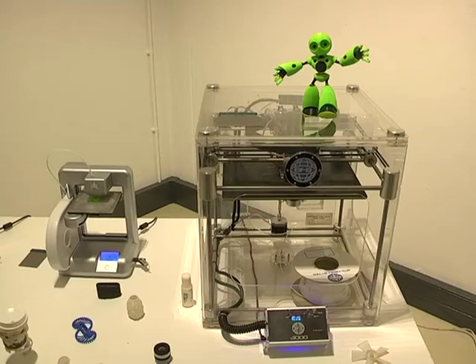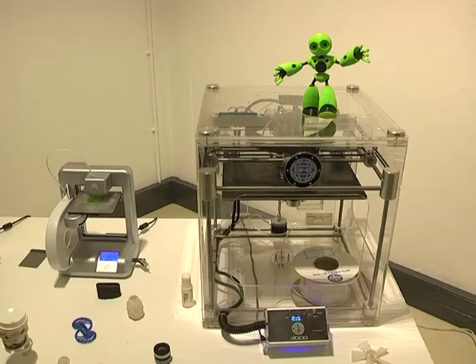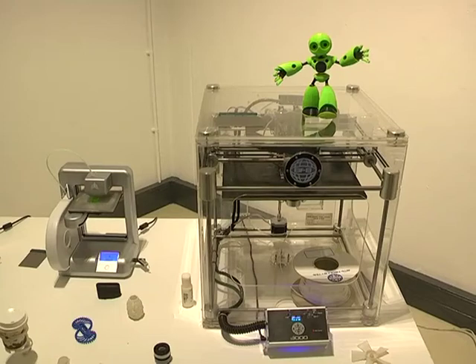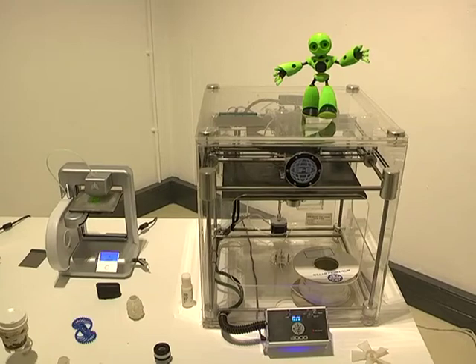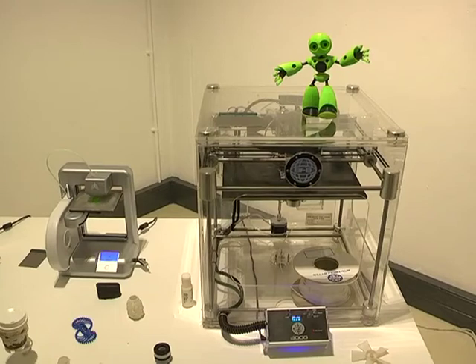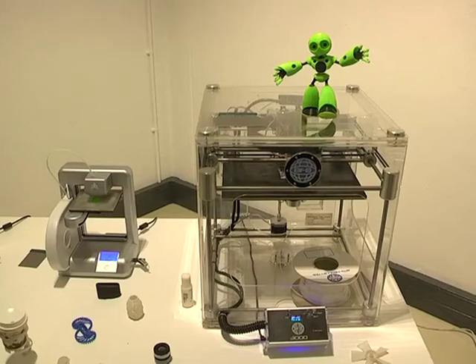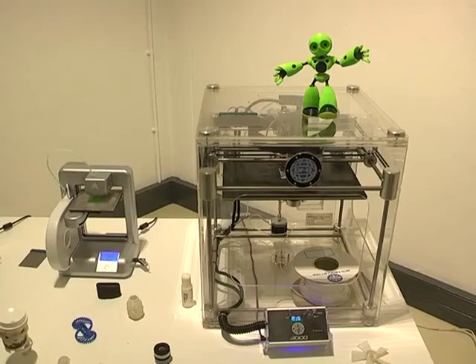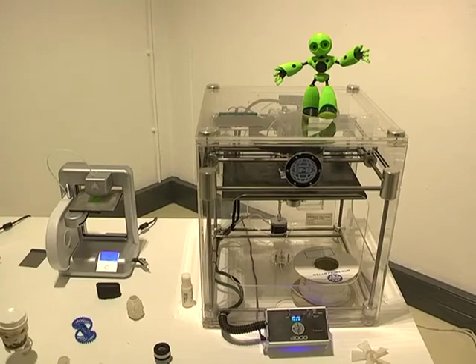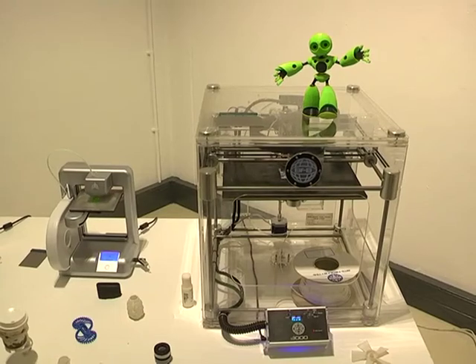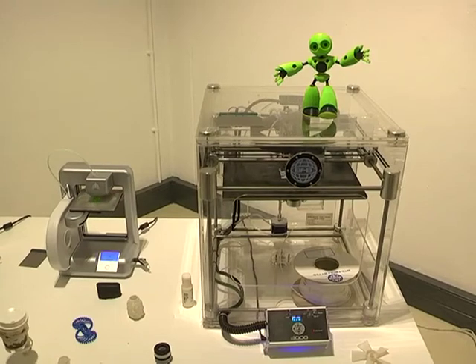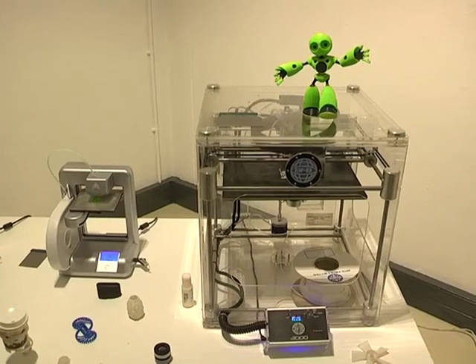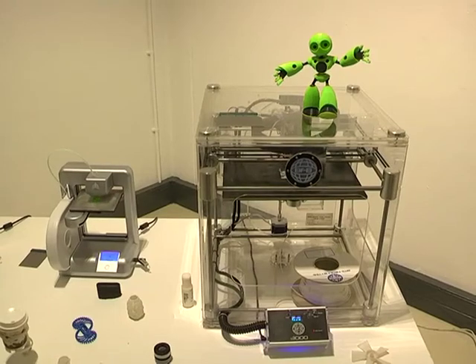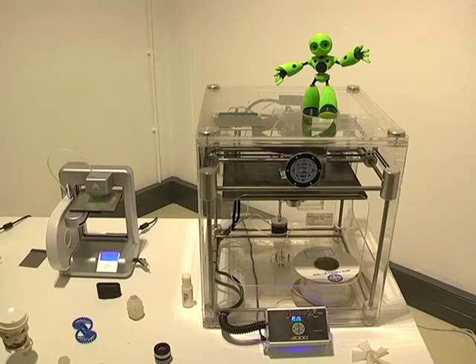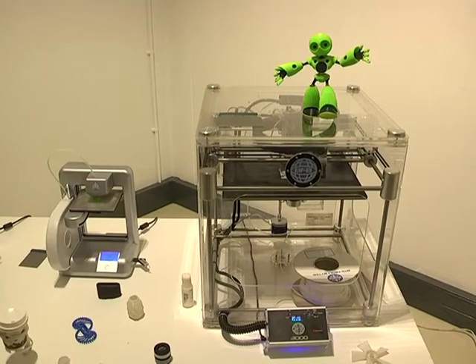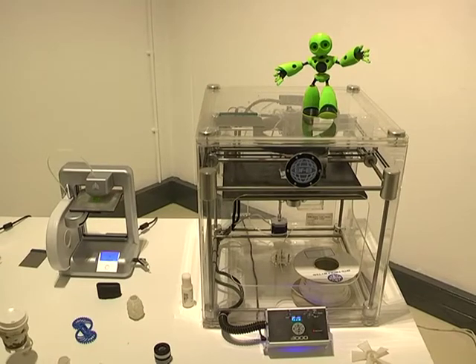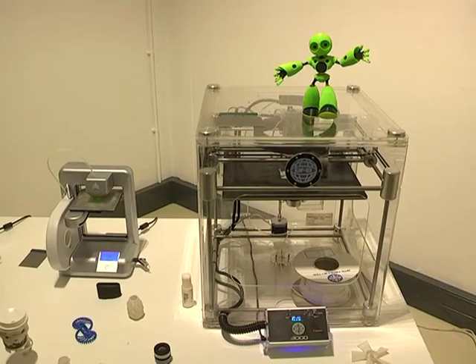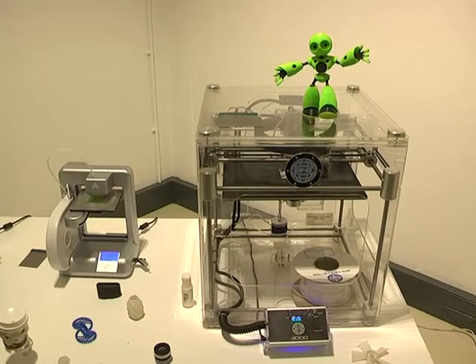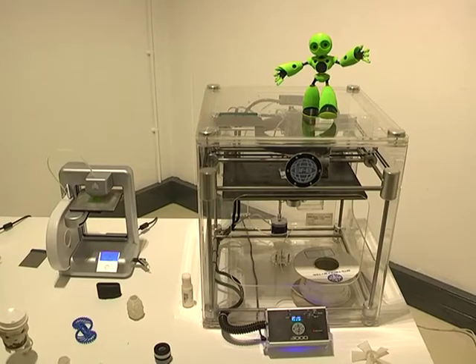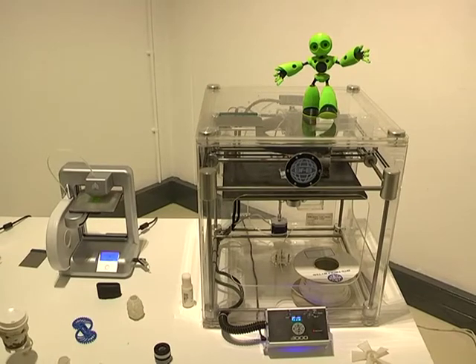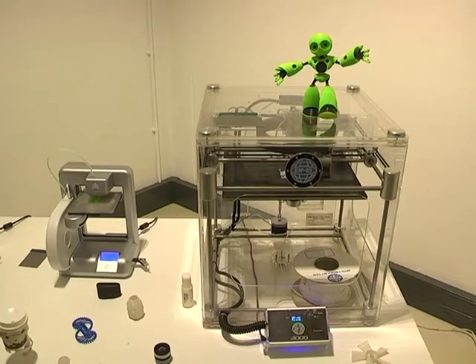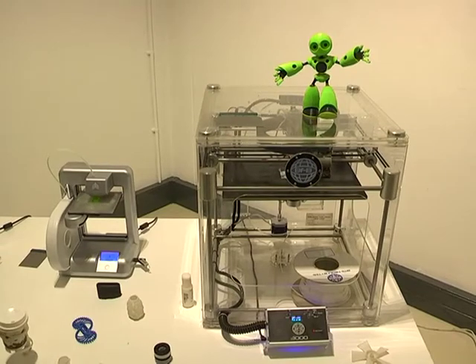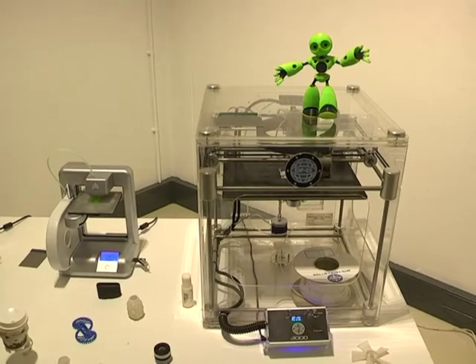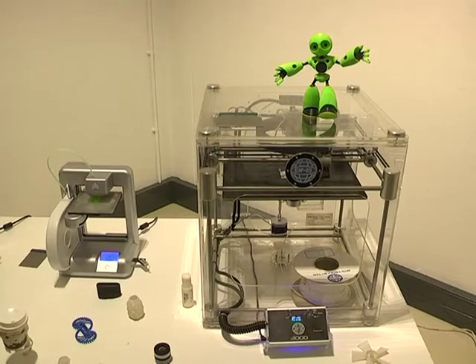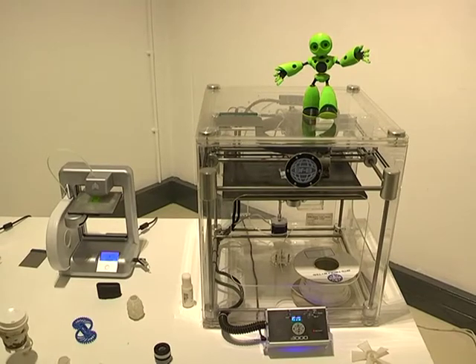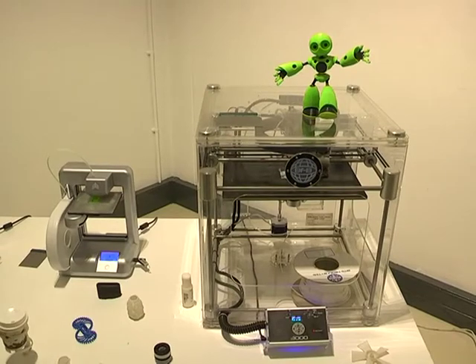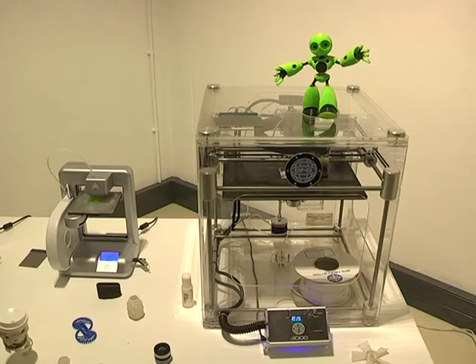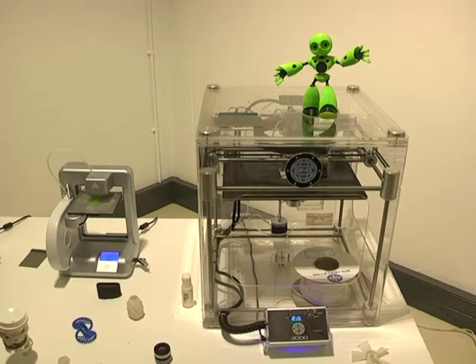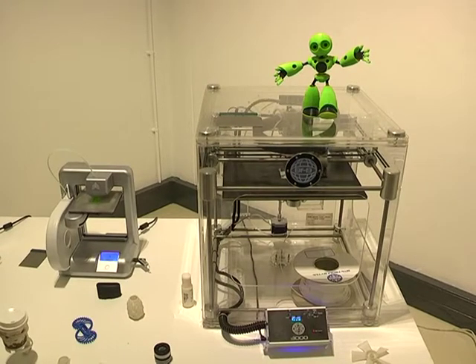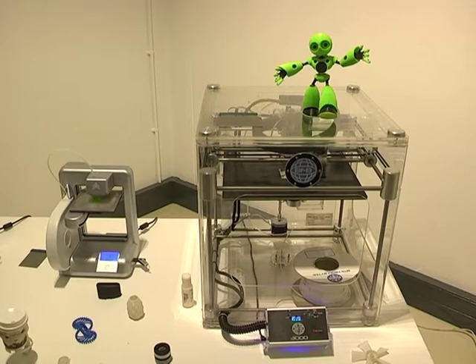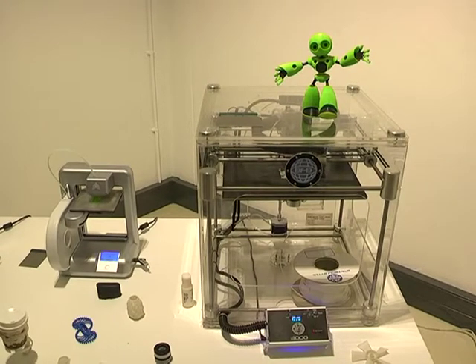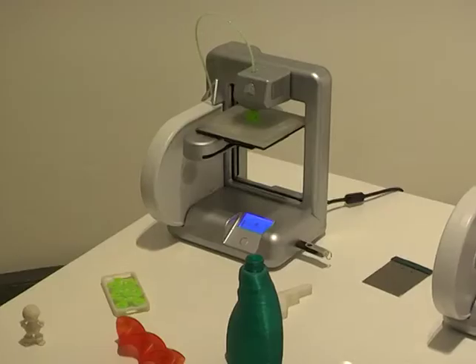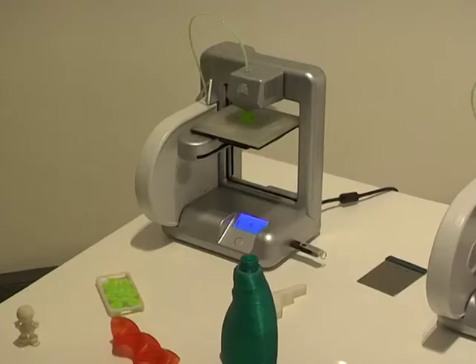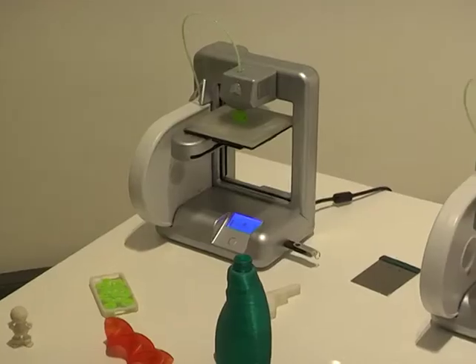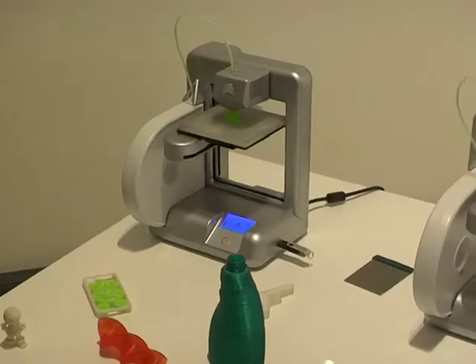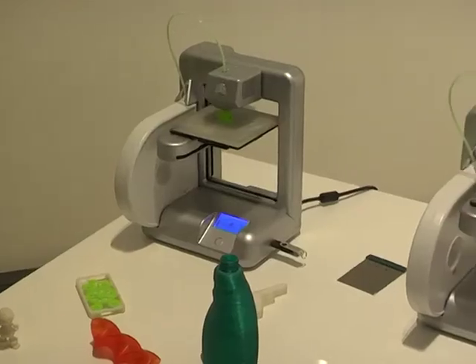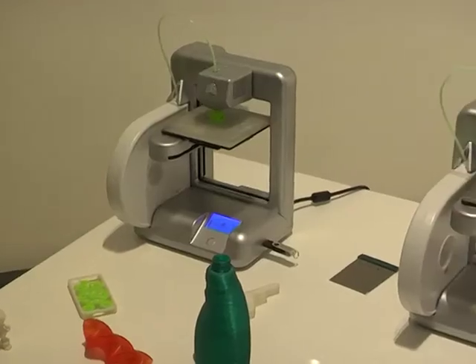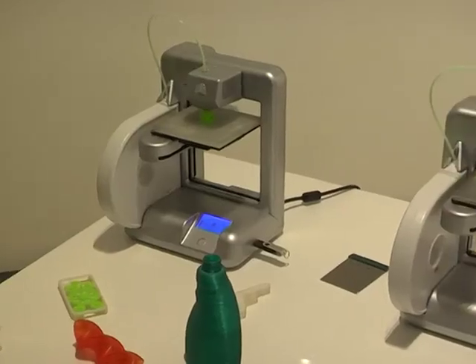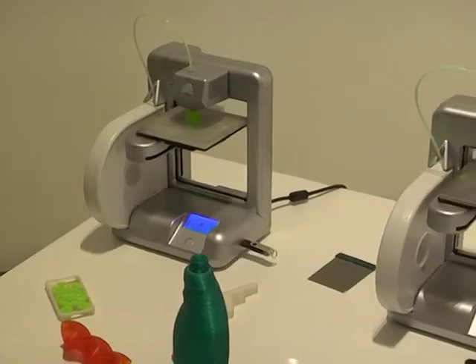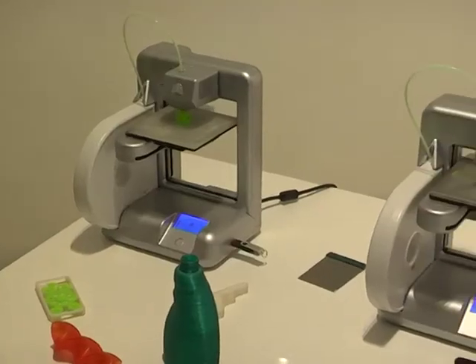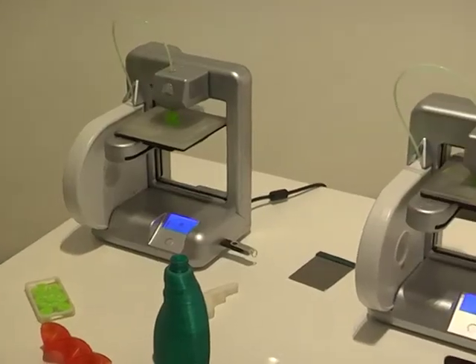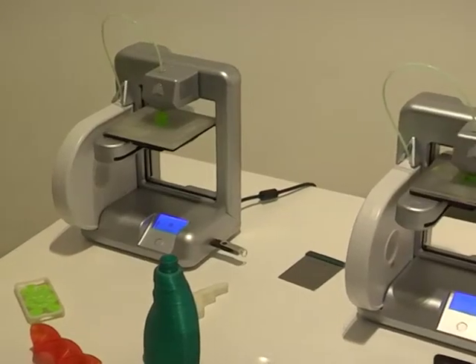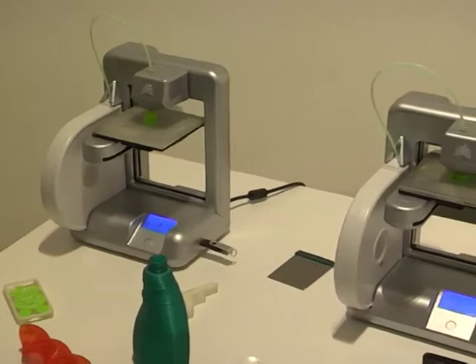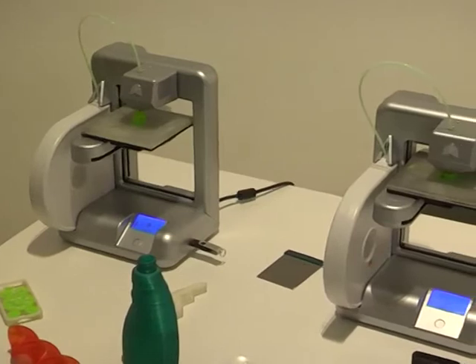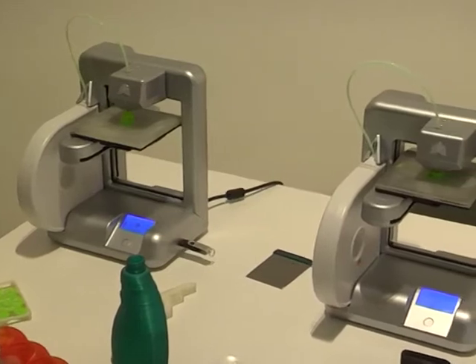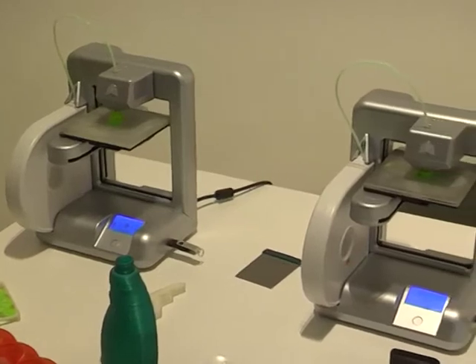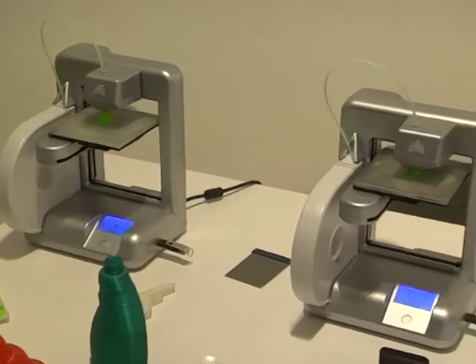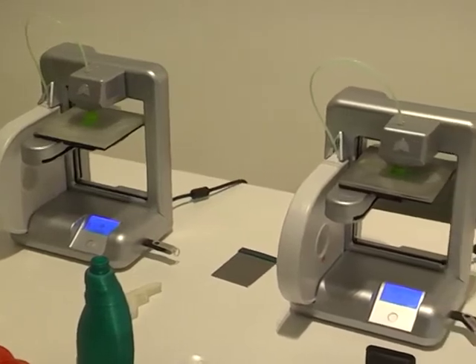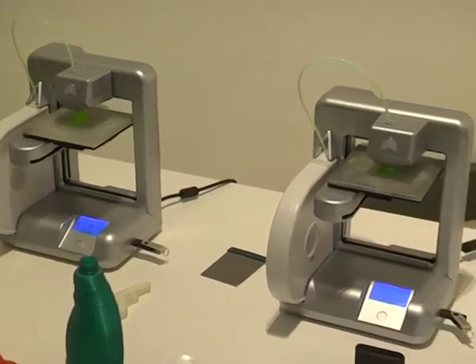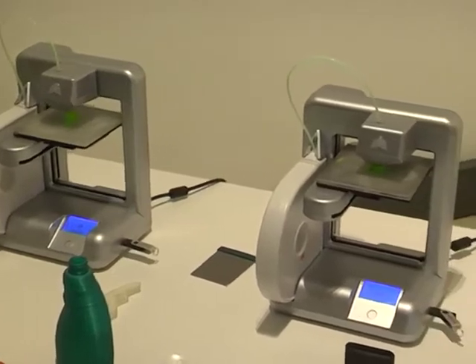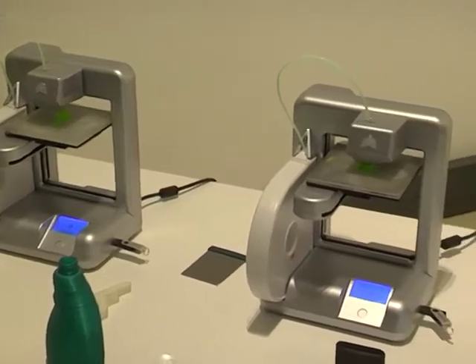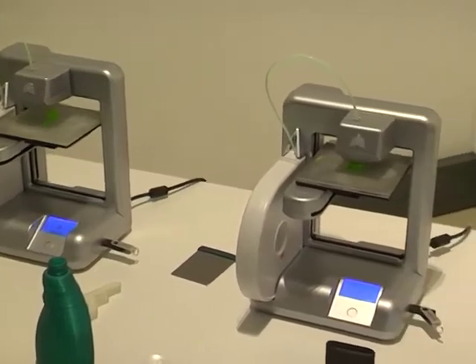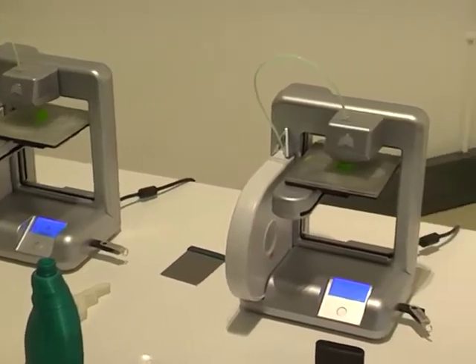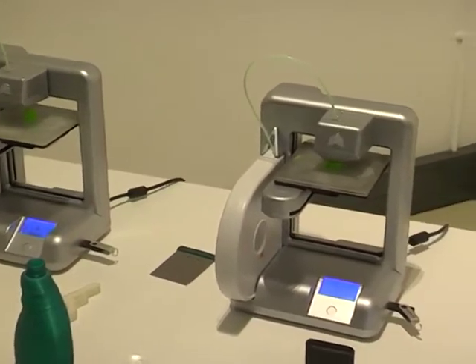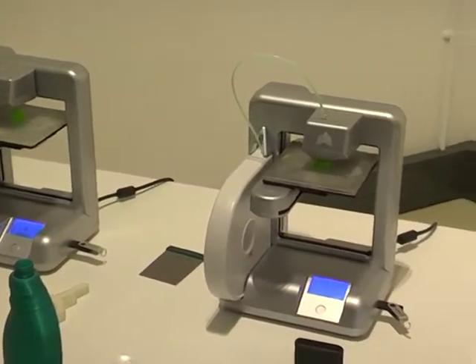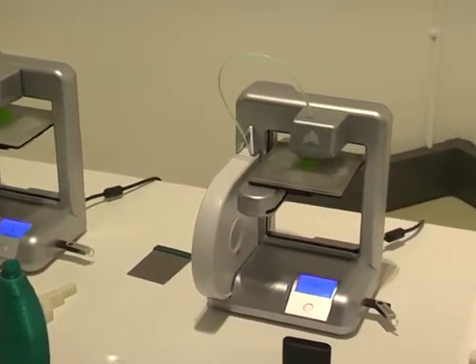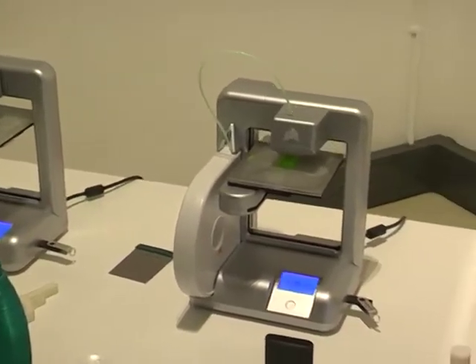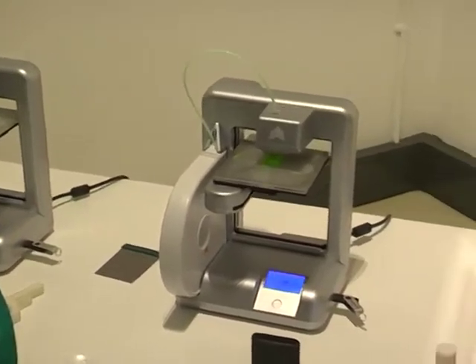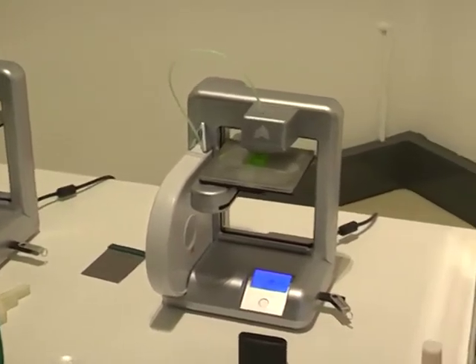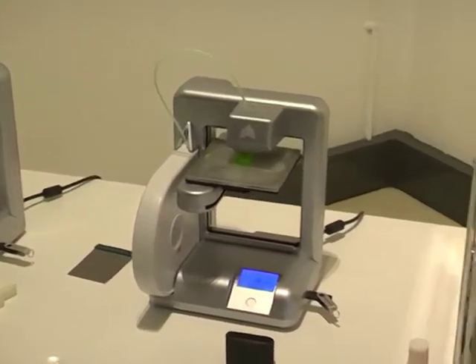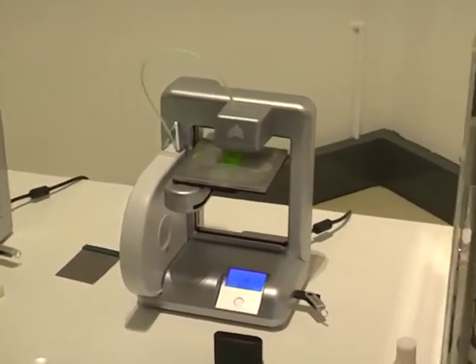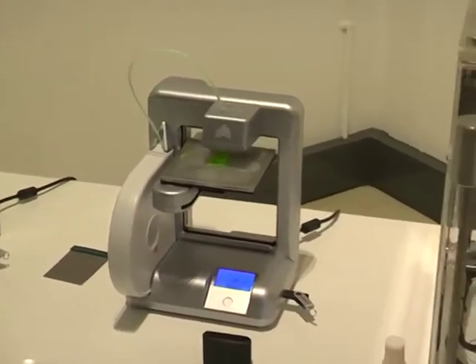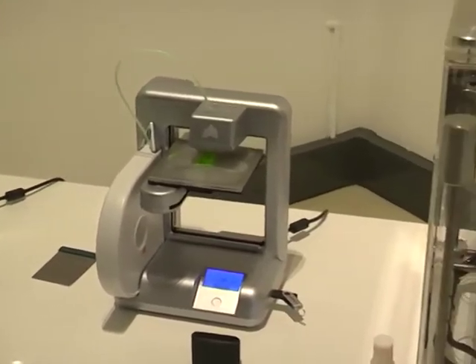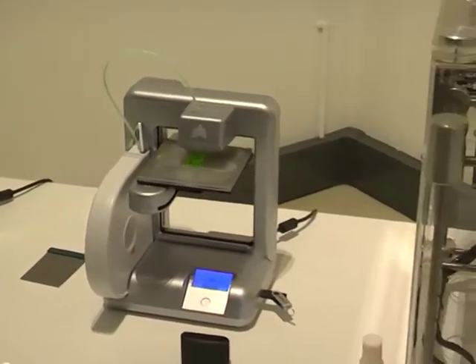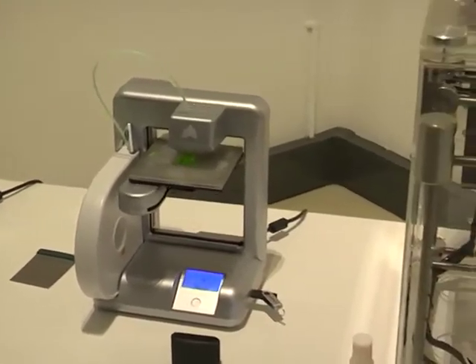This is the hardware that's causing this stir. The printer transforms a three-dimensional design created on a computer into a physical object.